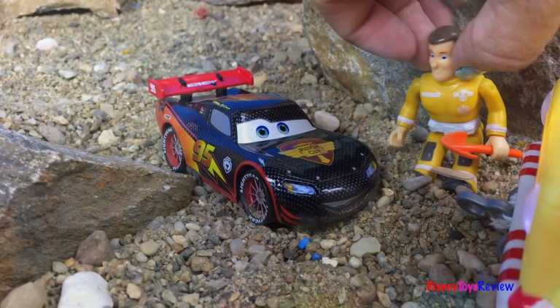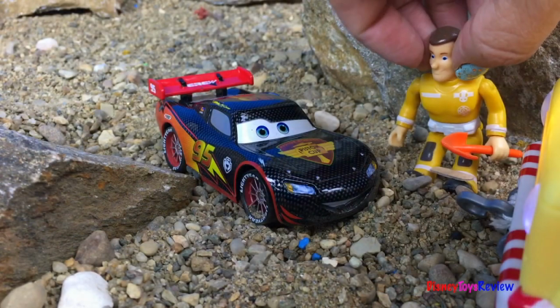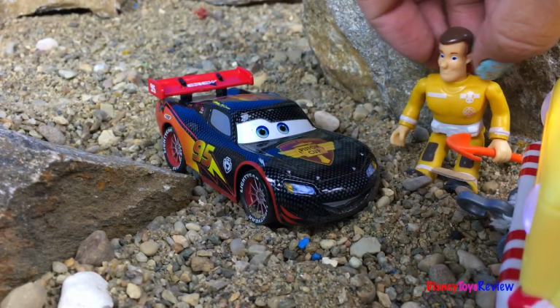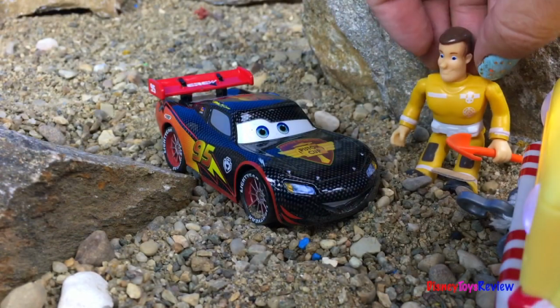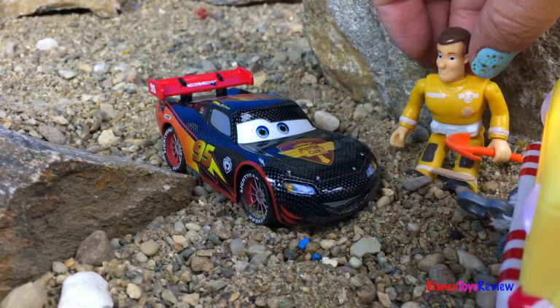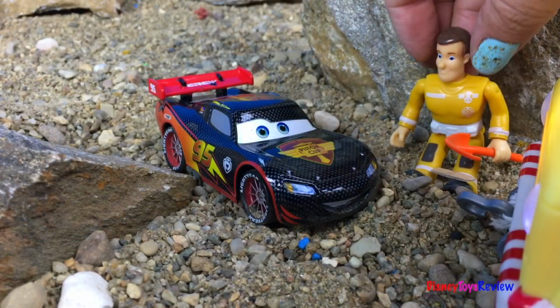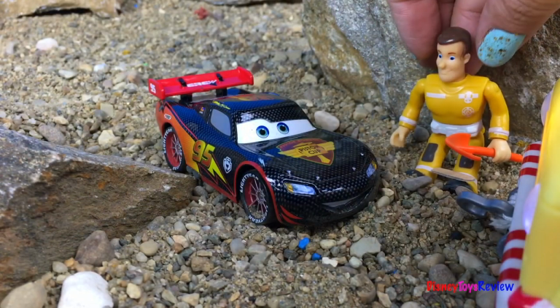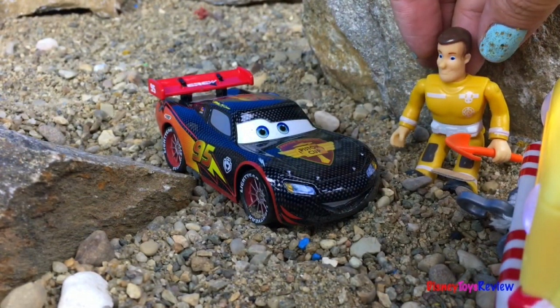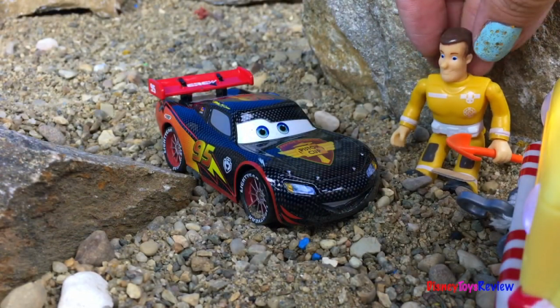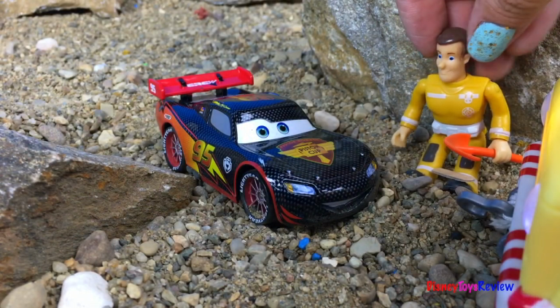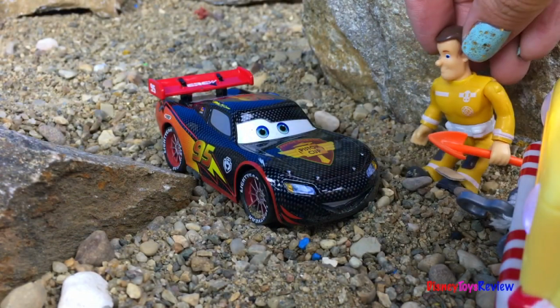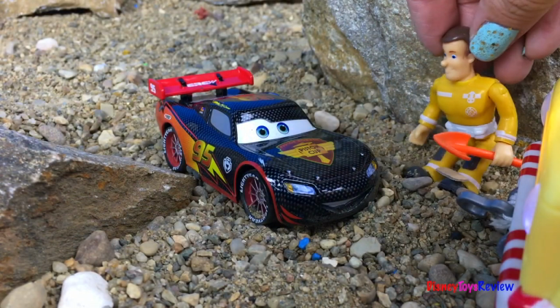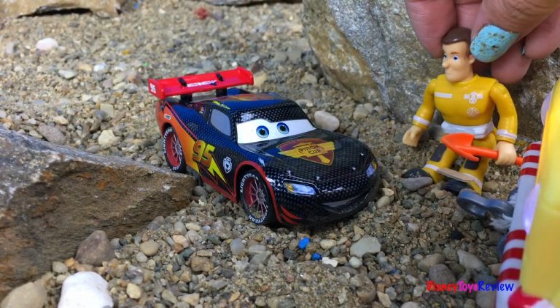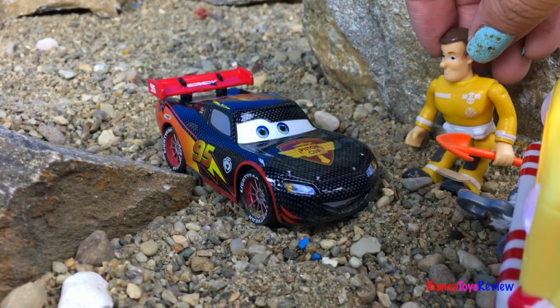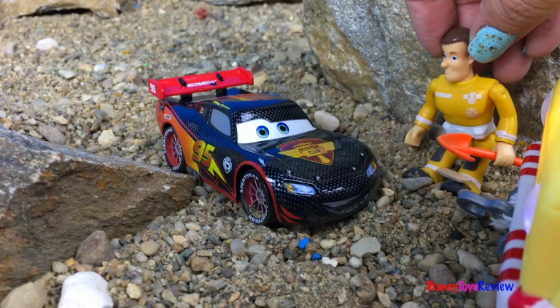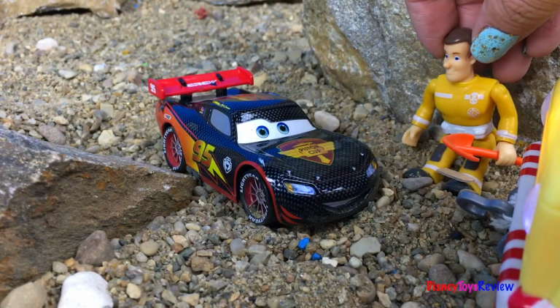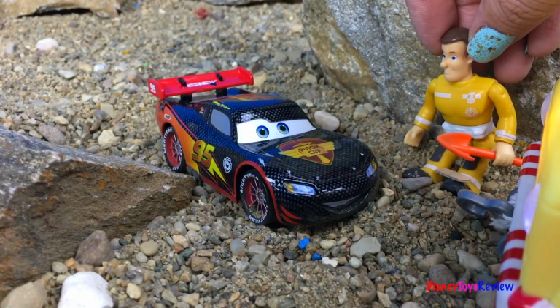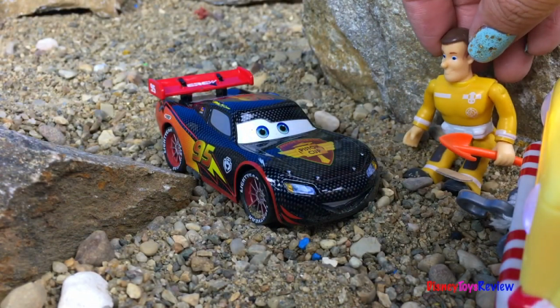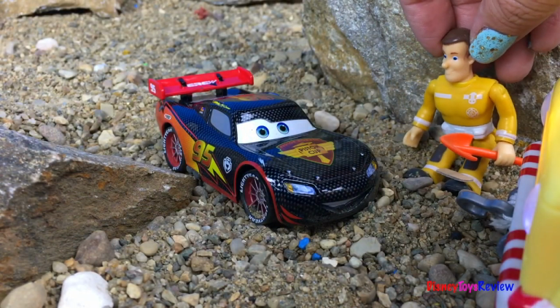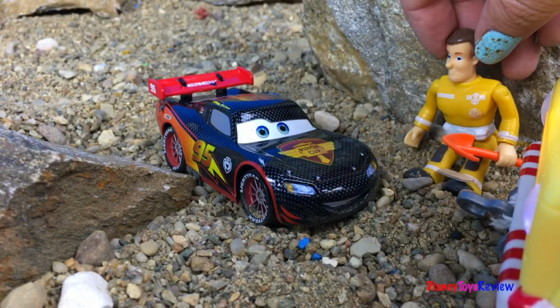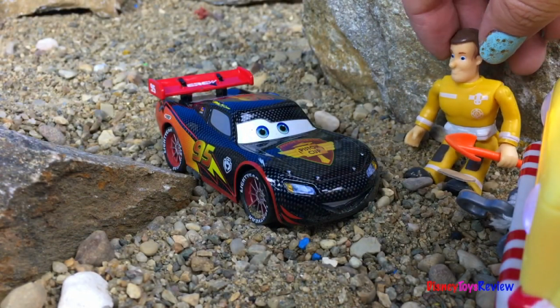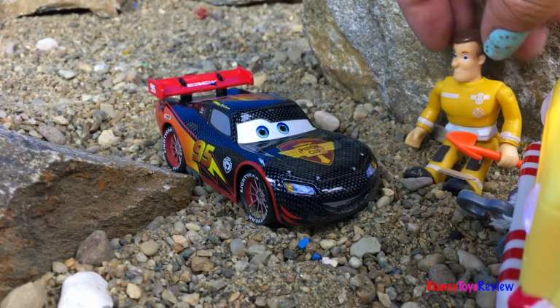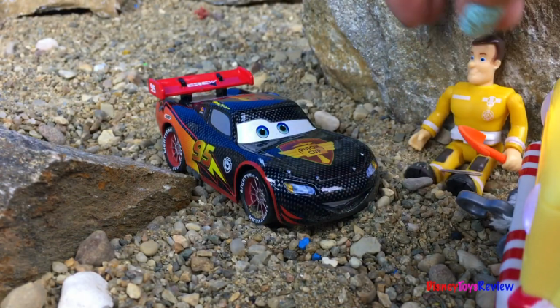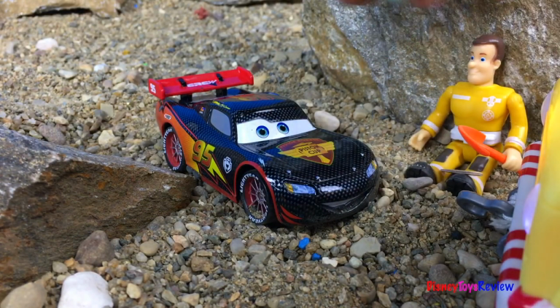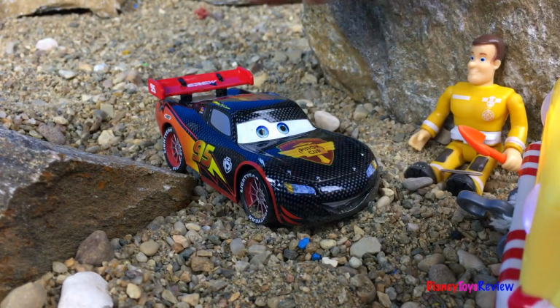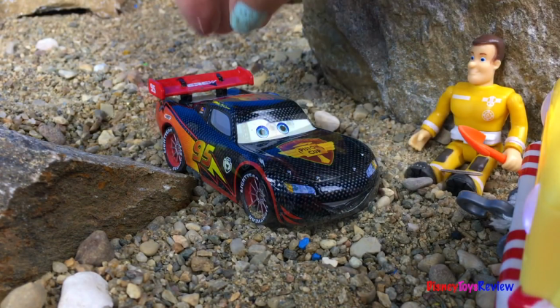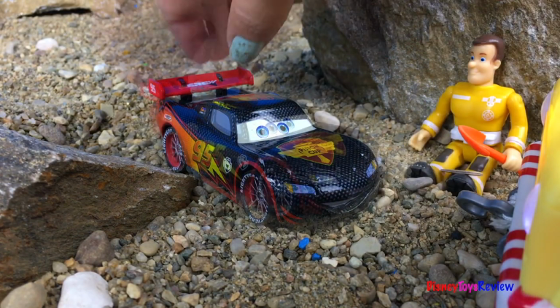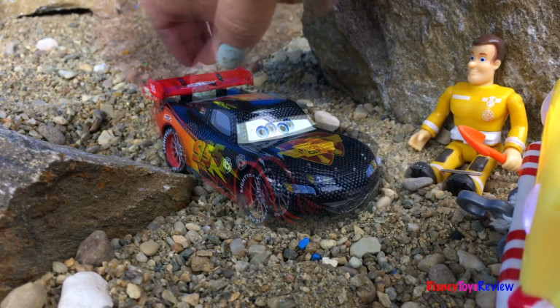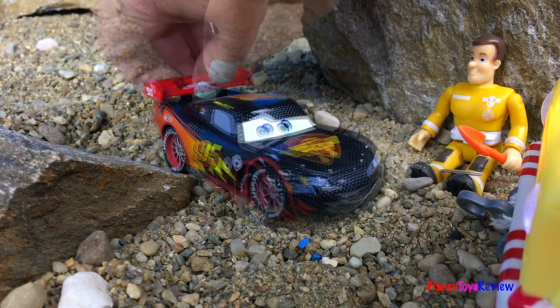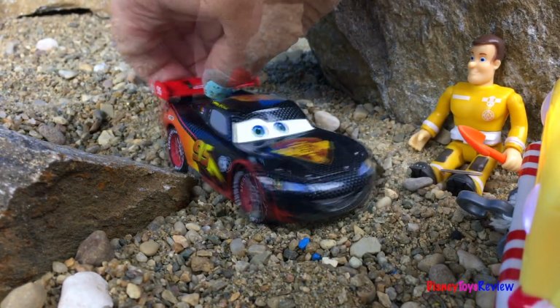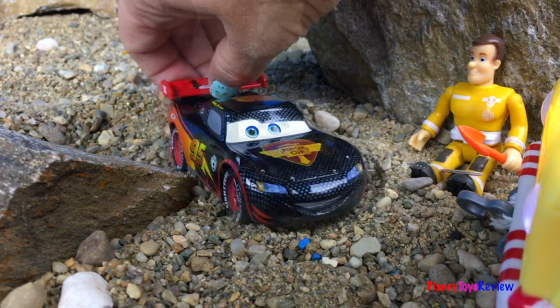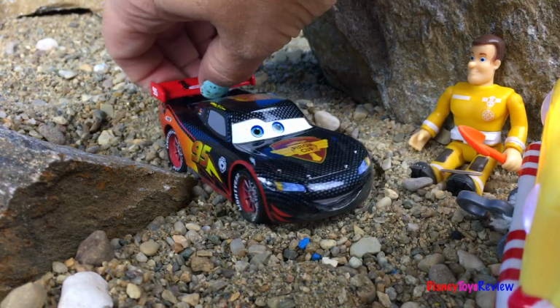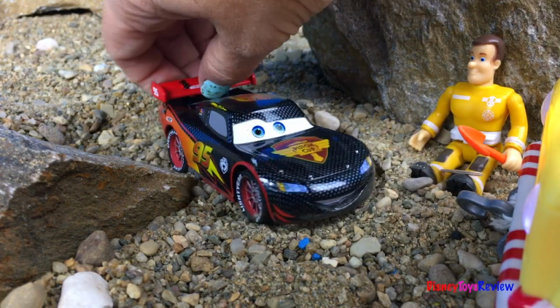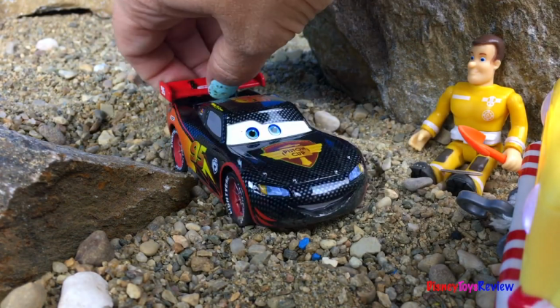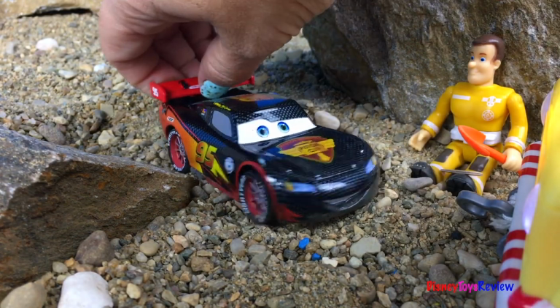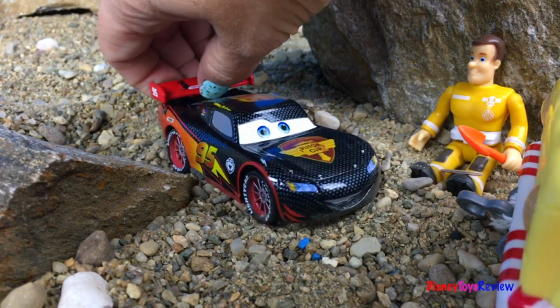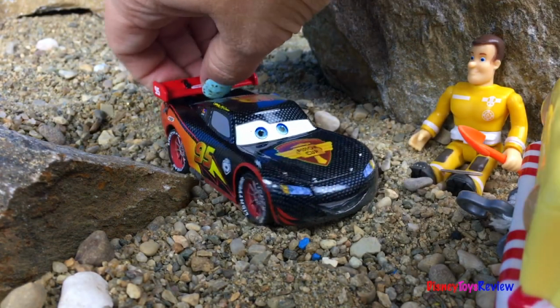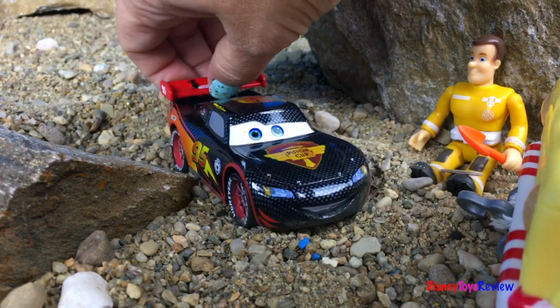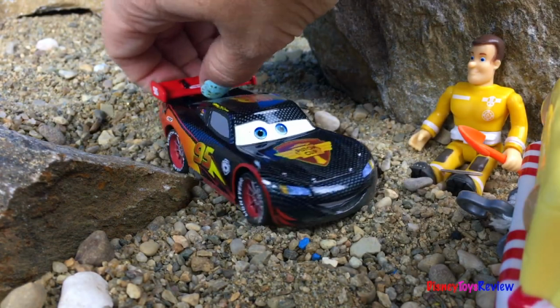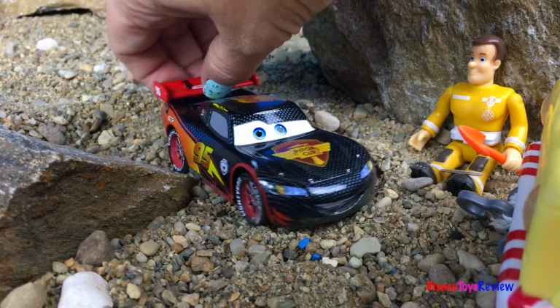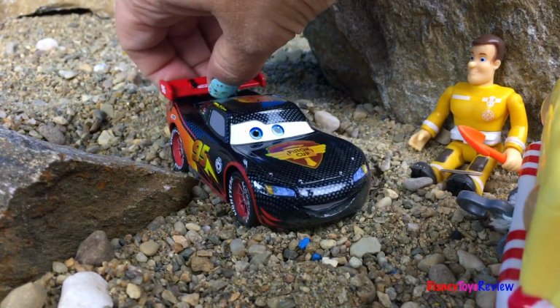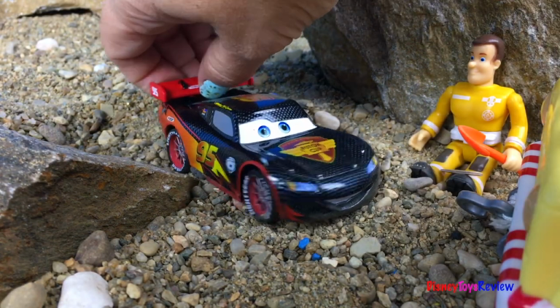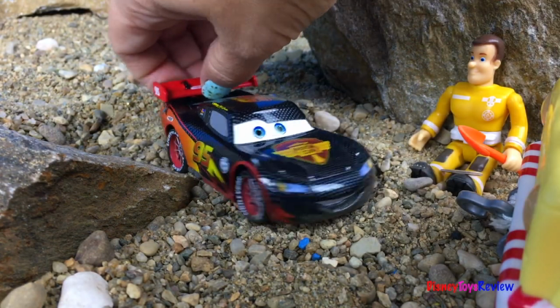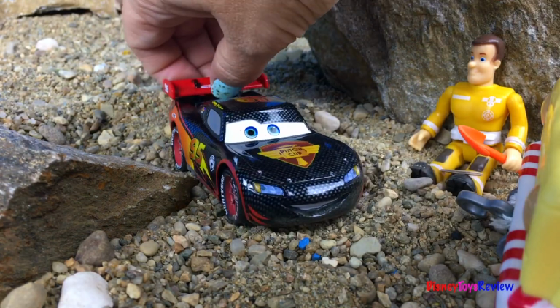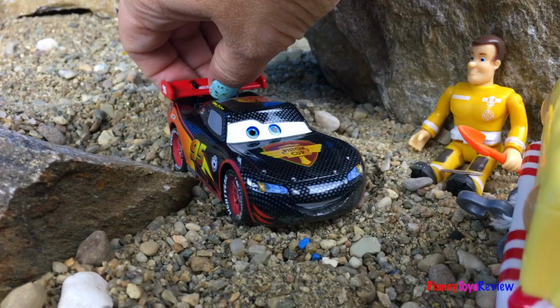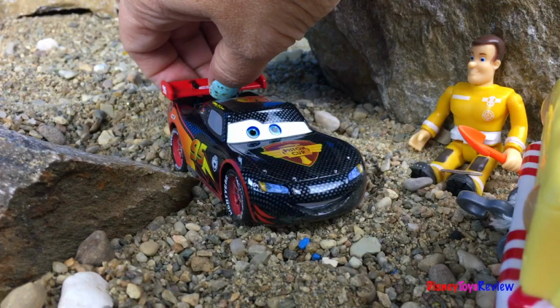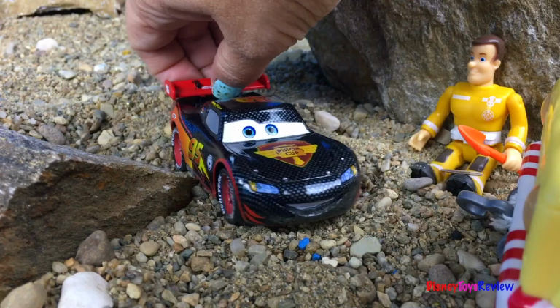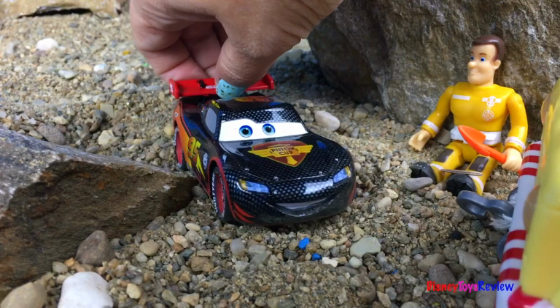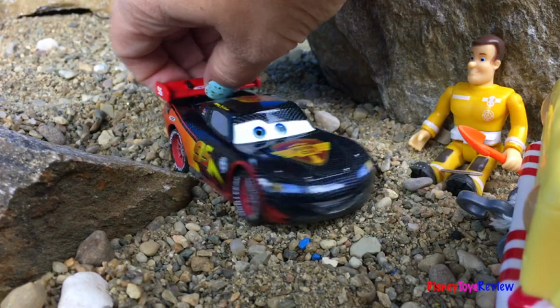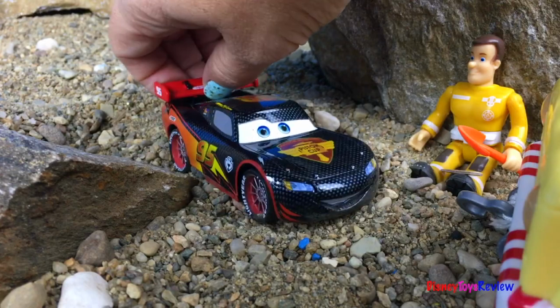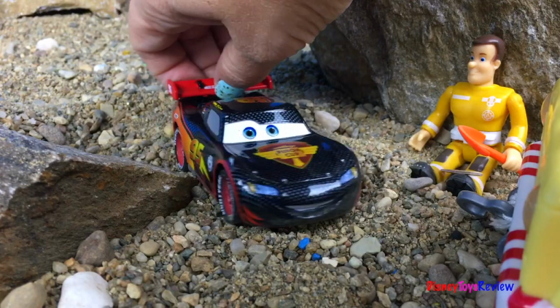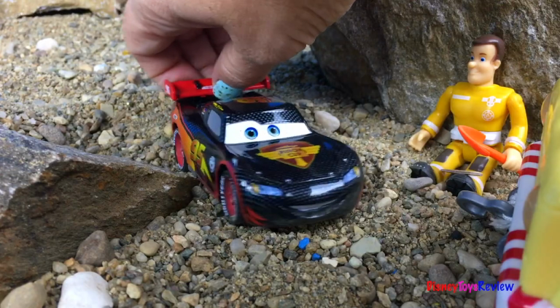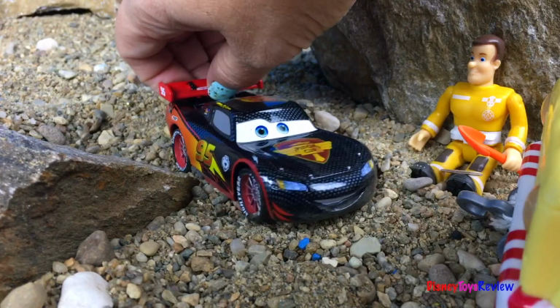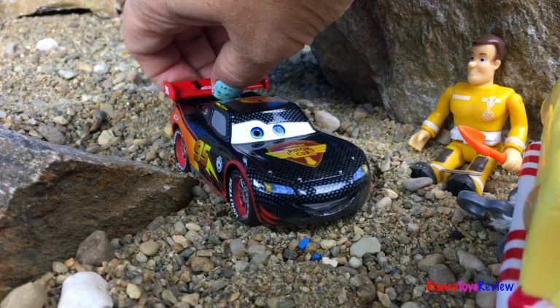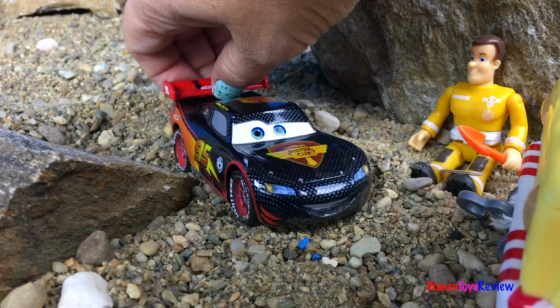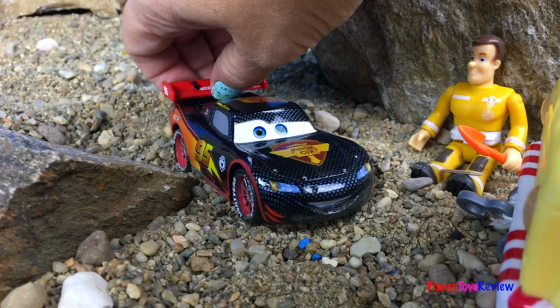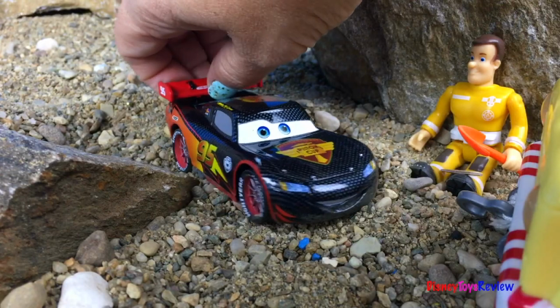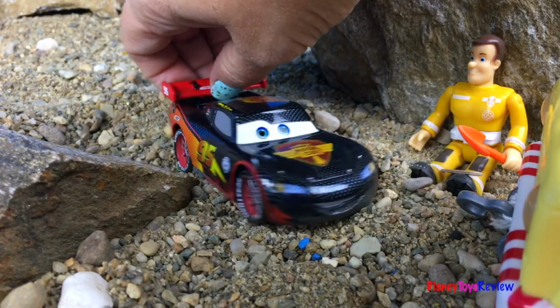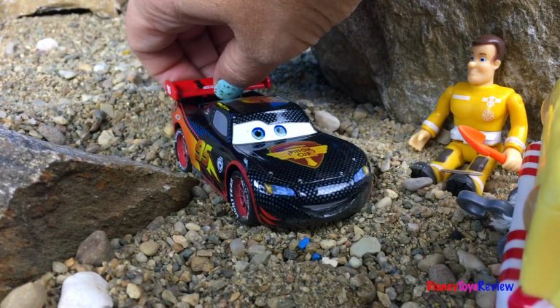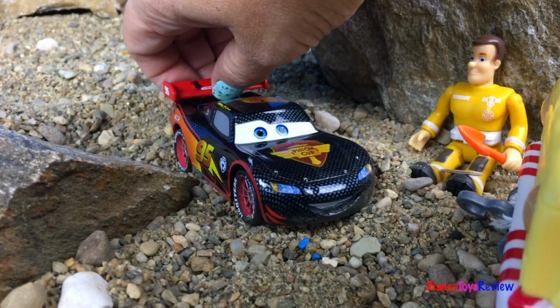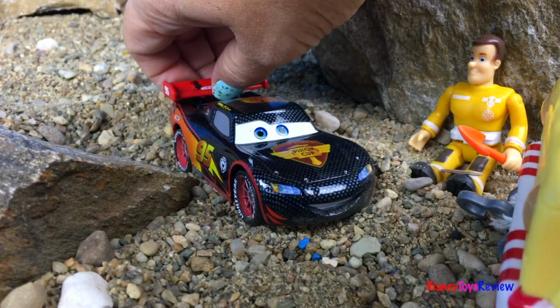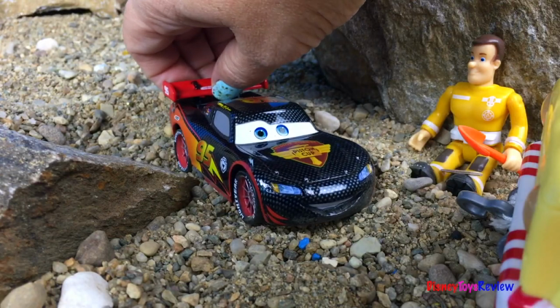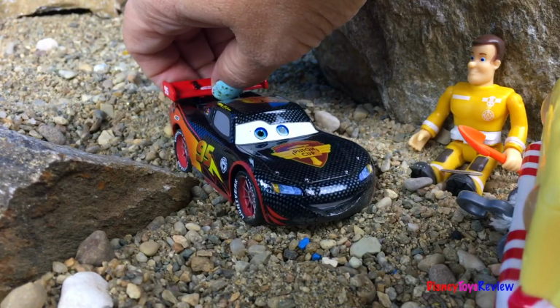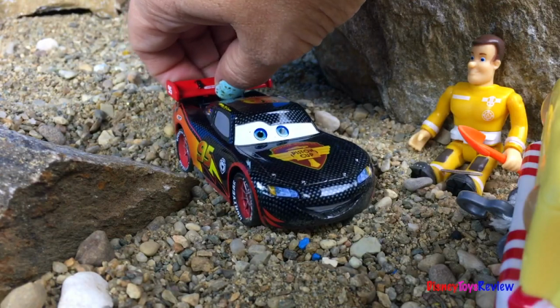Looks like you're all better, Lightning McQueen! Thank you, thanks so much, Fireman Sam! Now I'm going to go for a race!